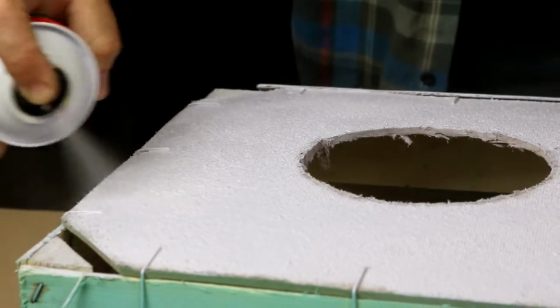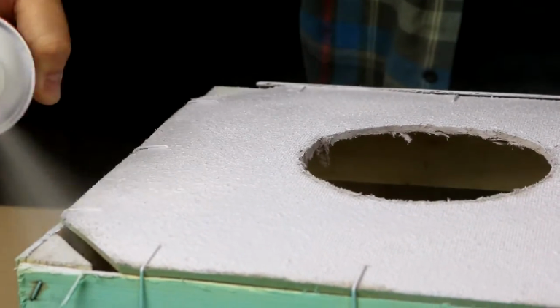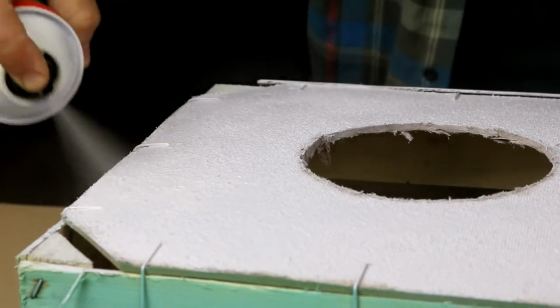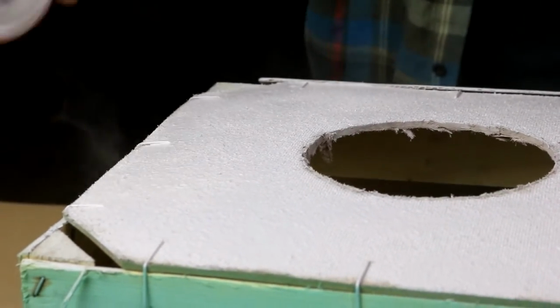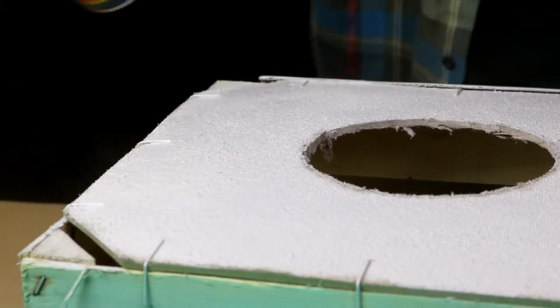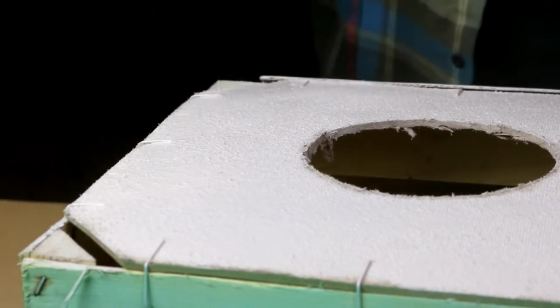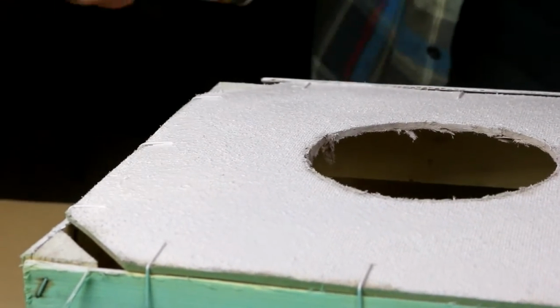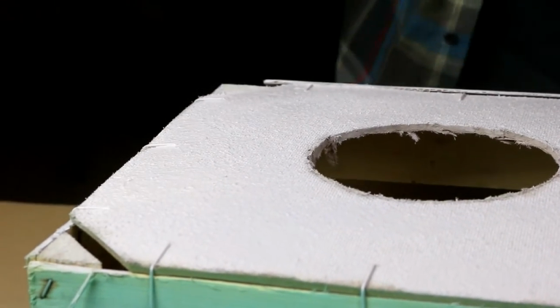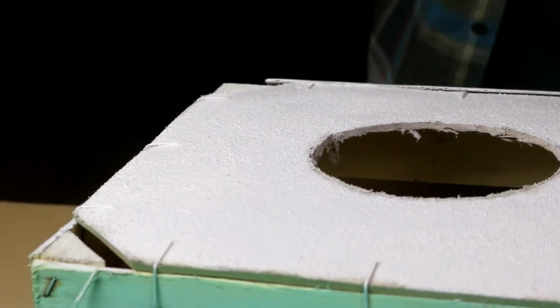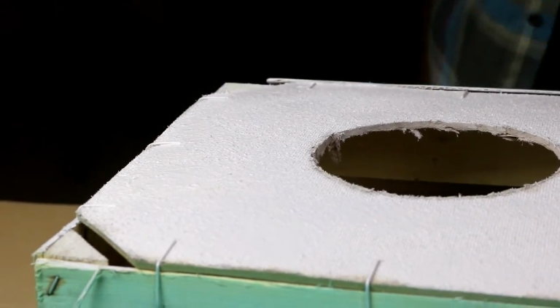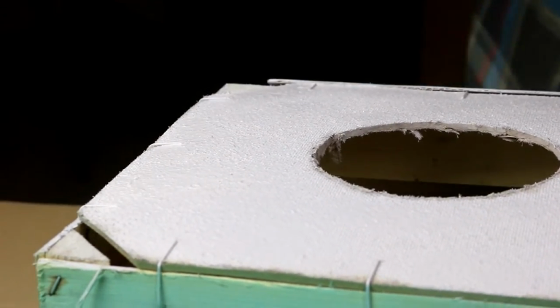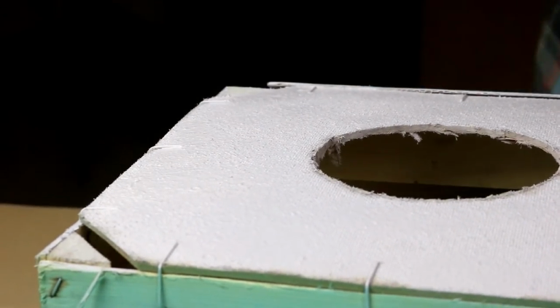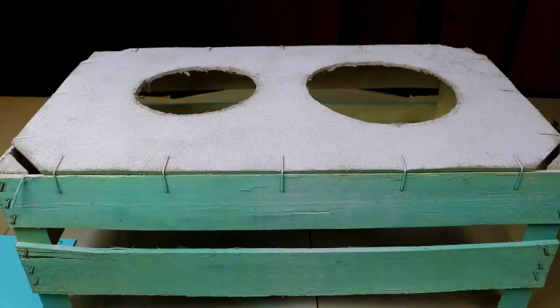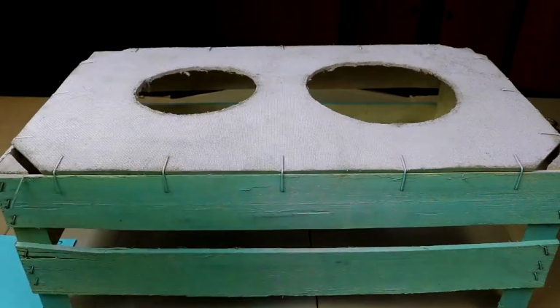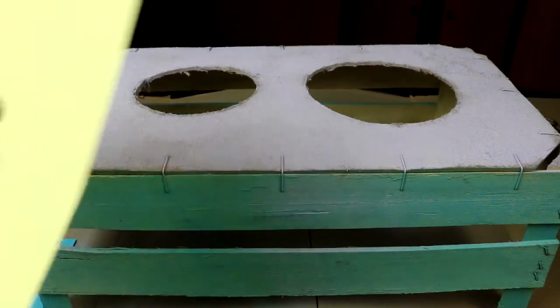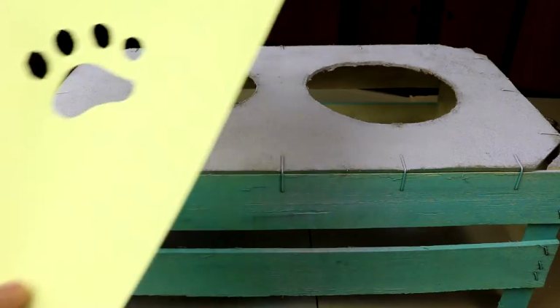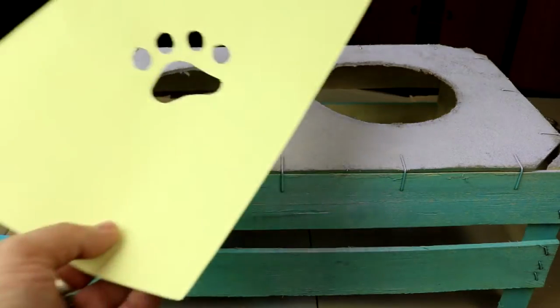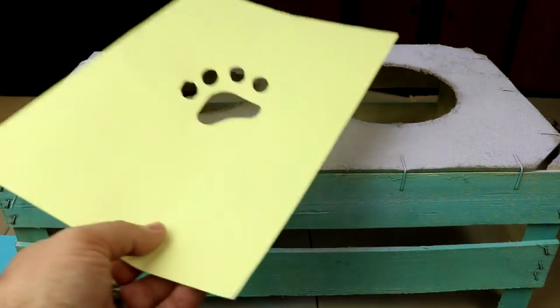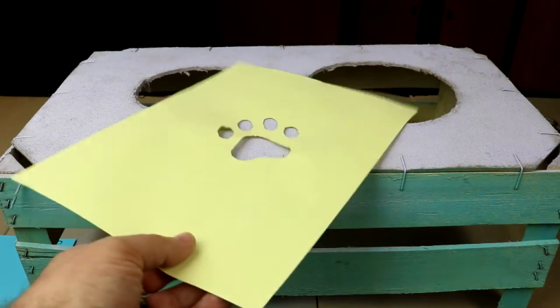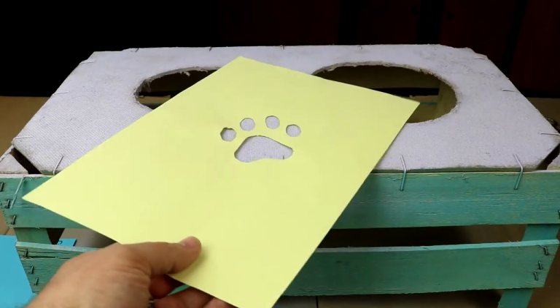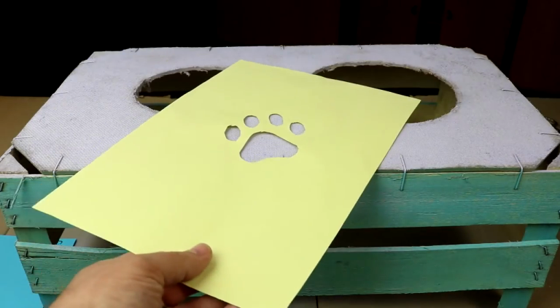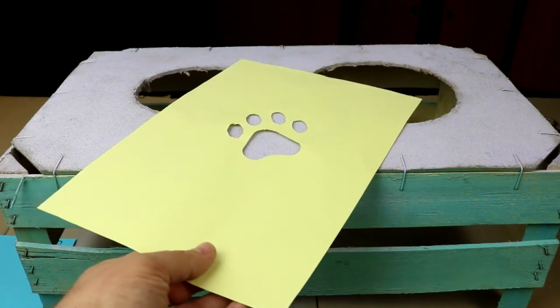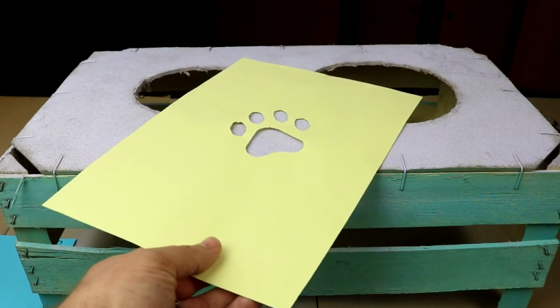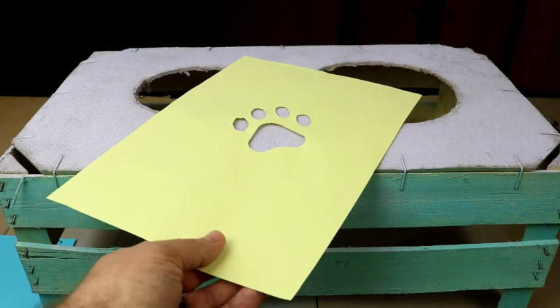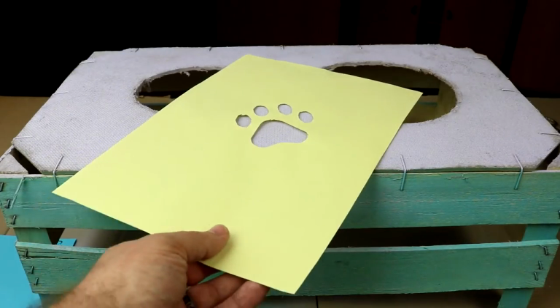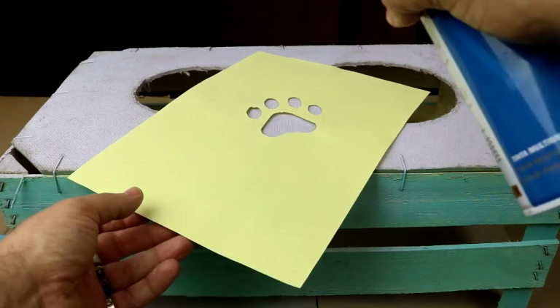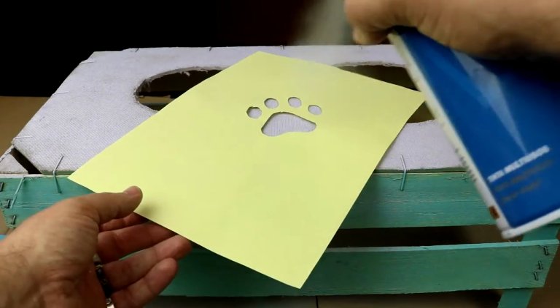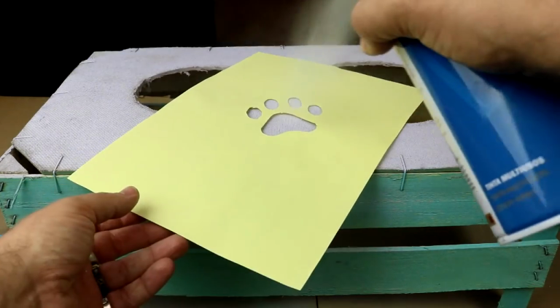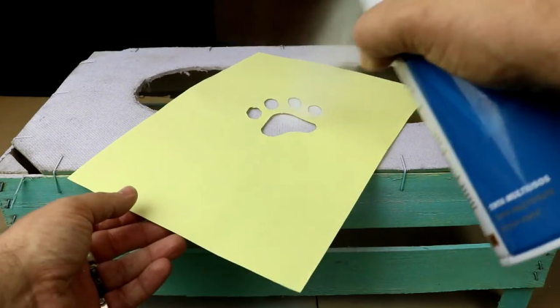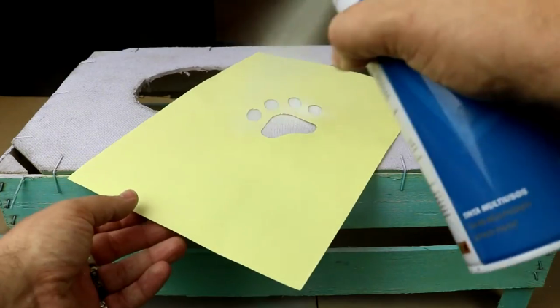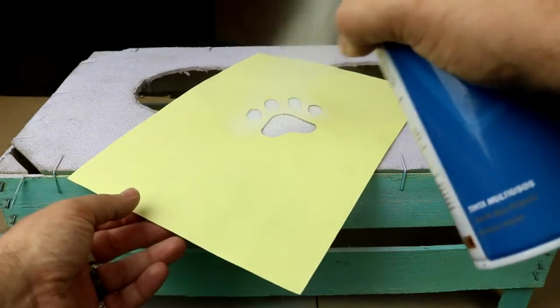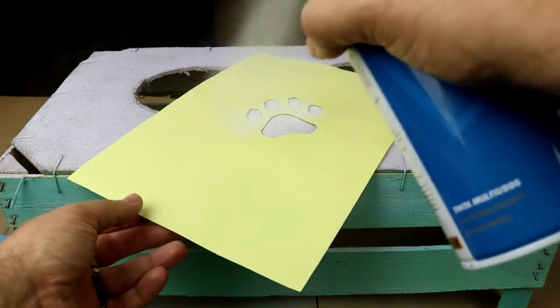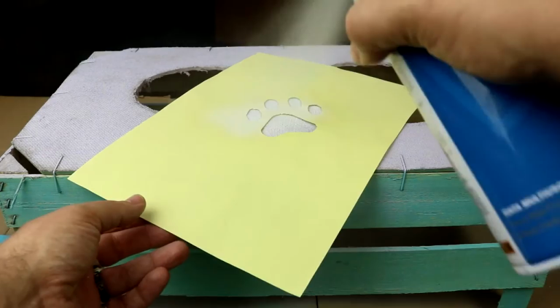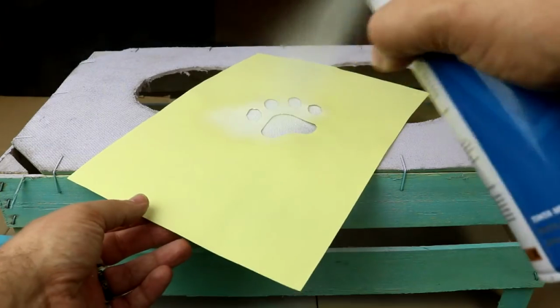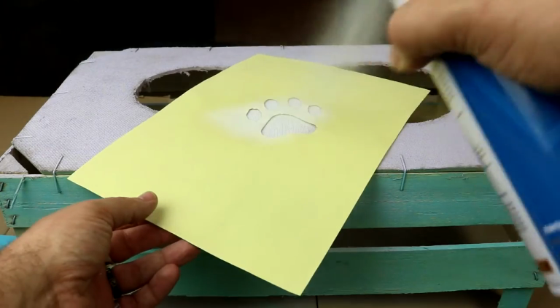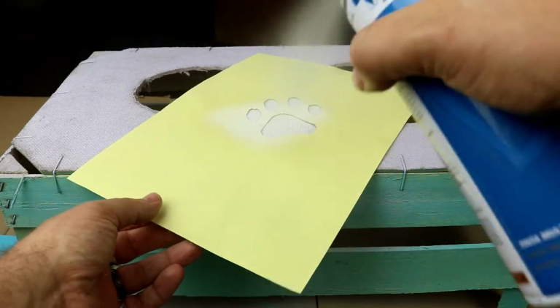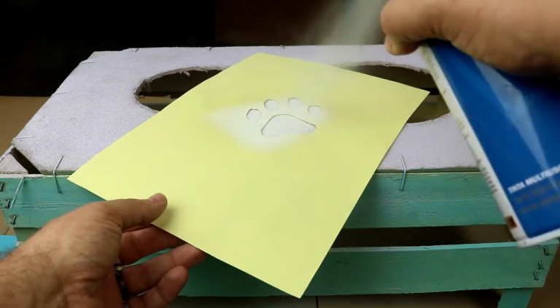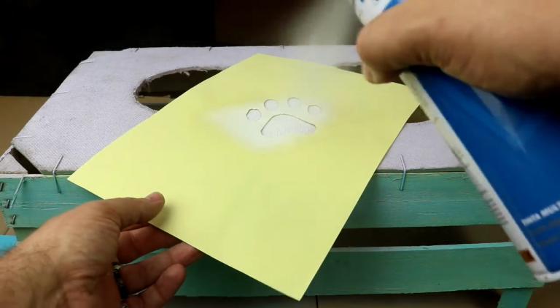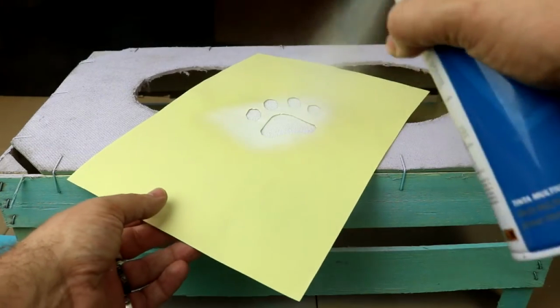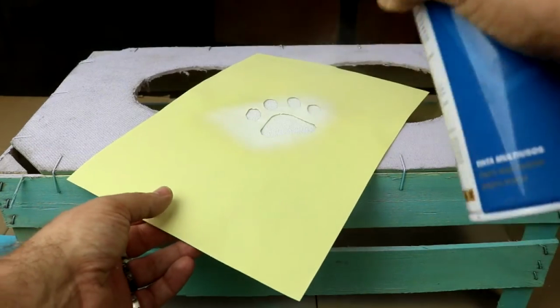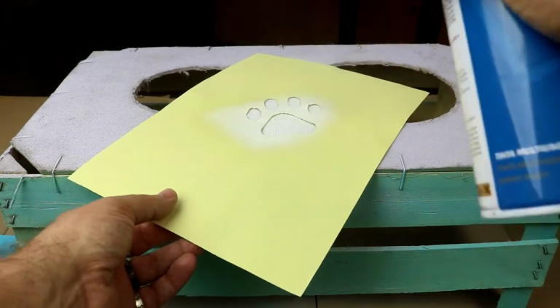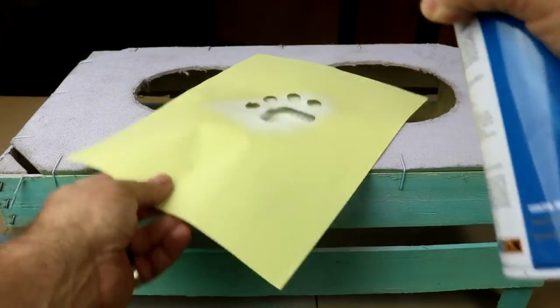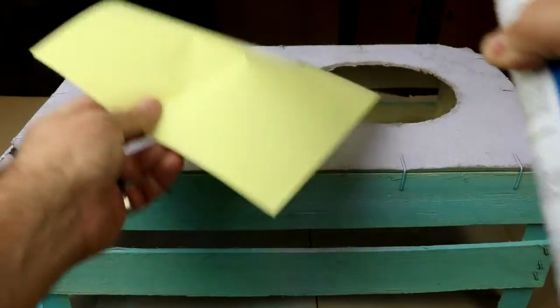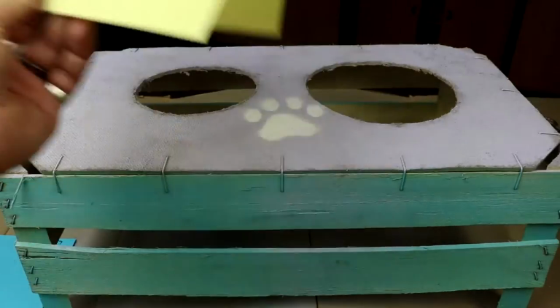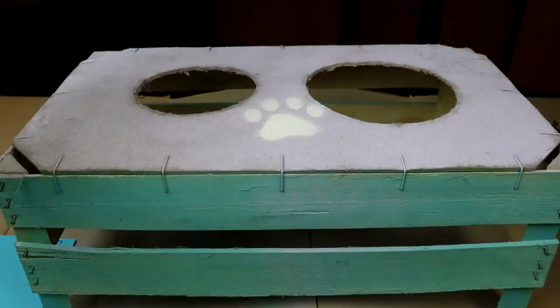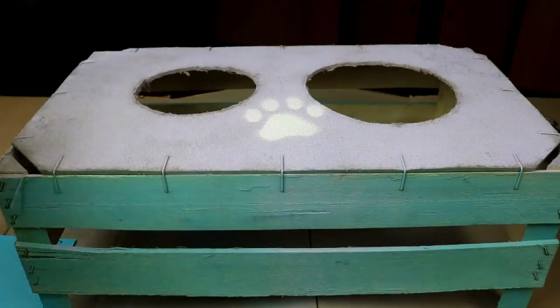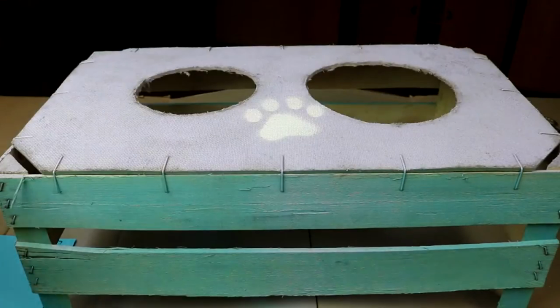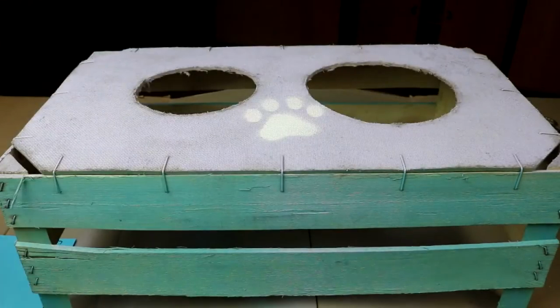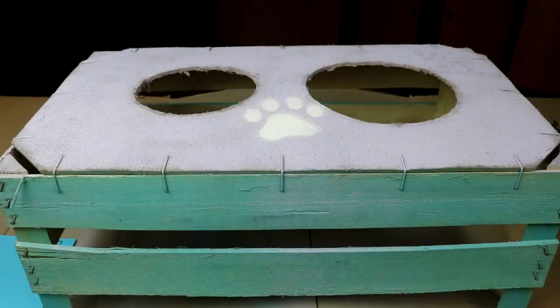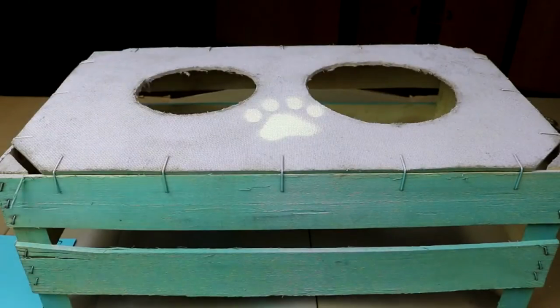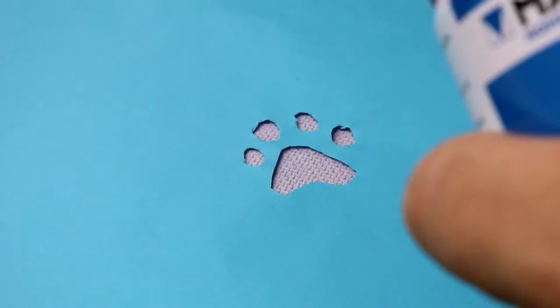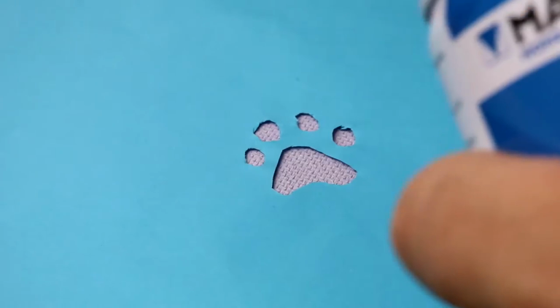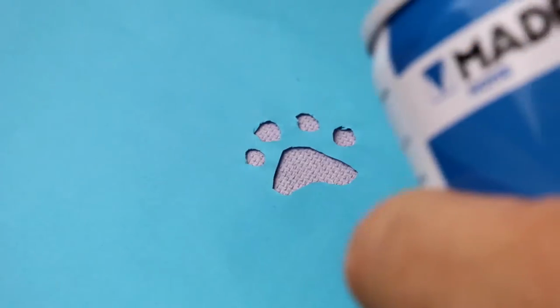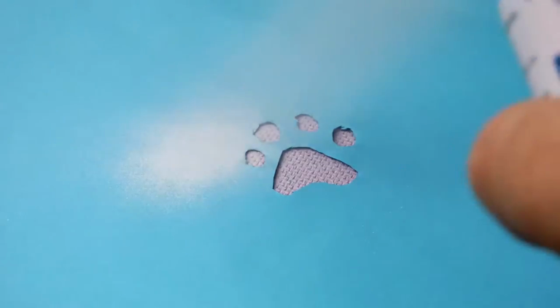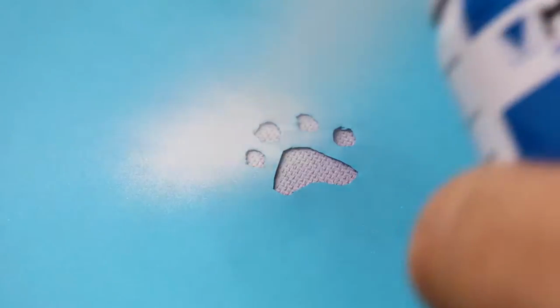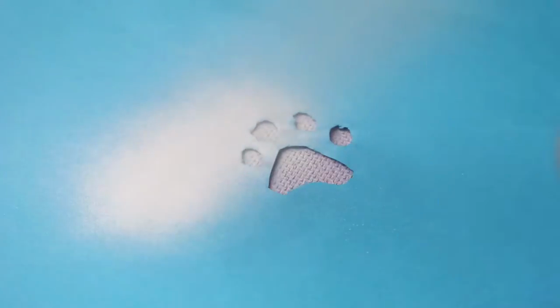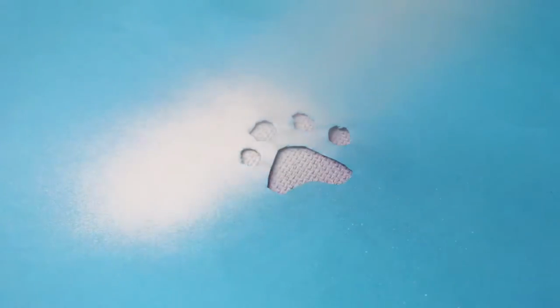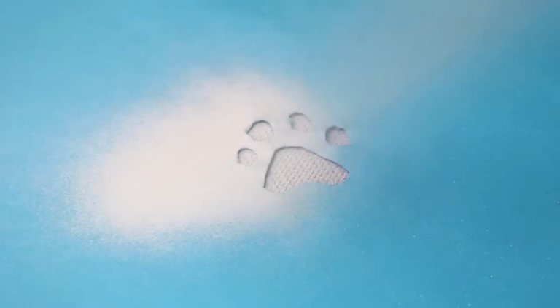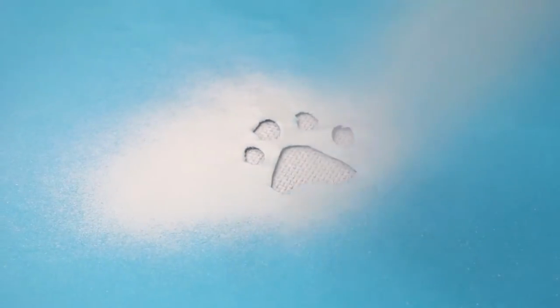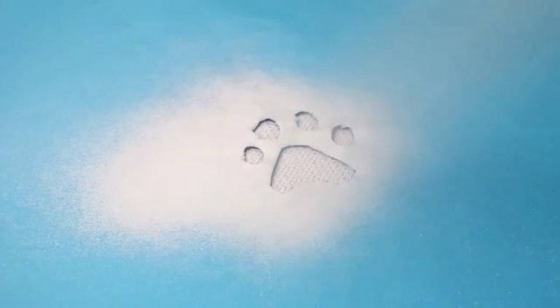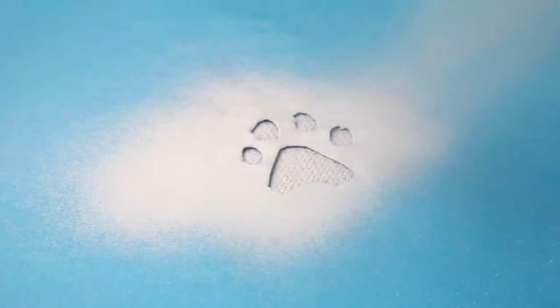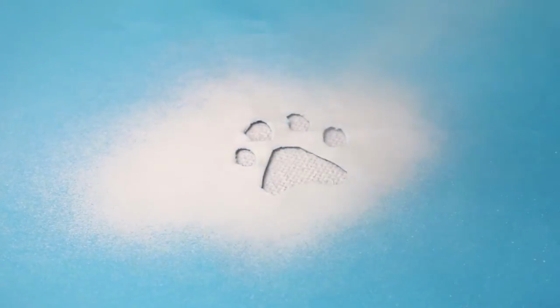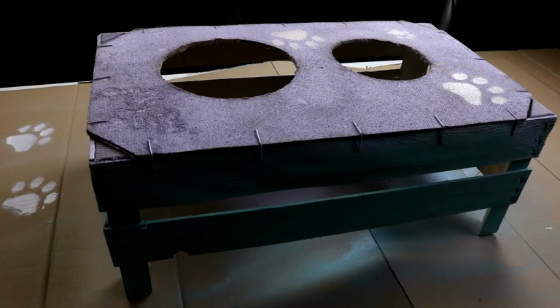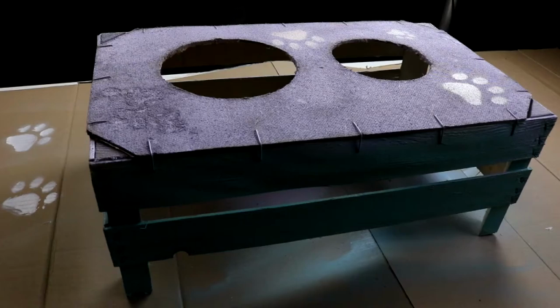You can also decorate the tray with a pencil. We have made some really cute dog paw prints in different sizes.